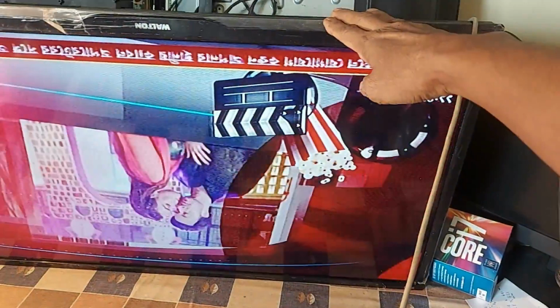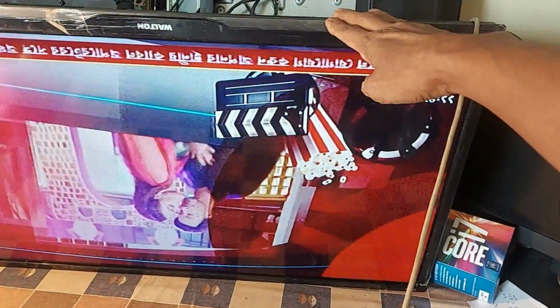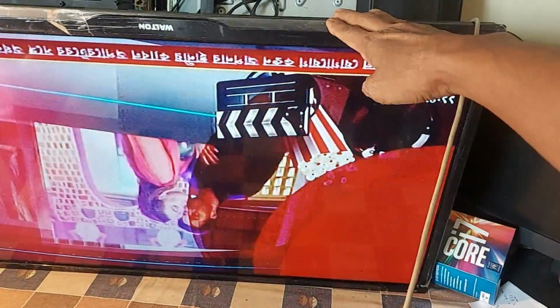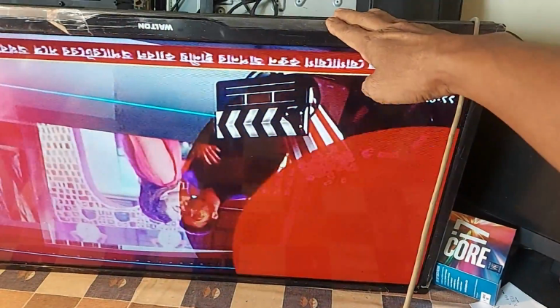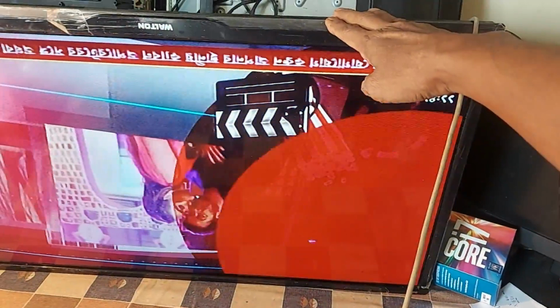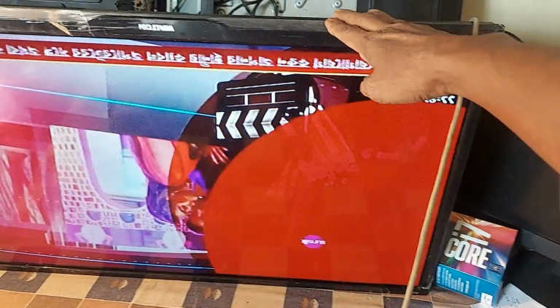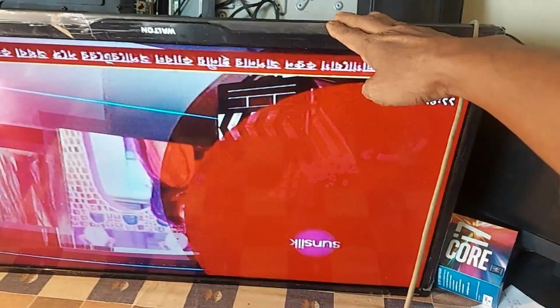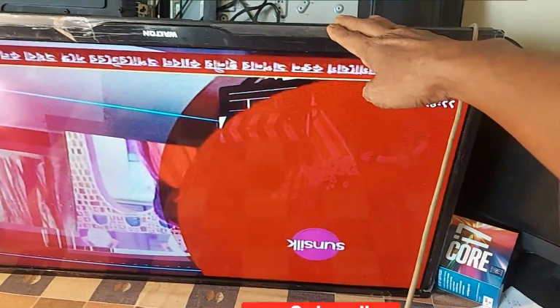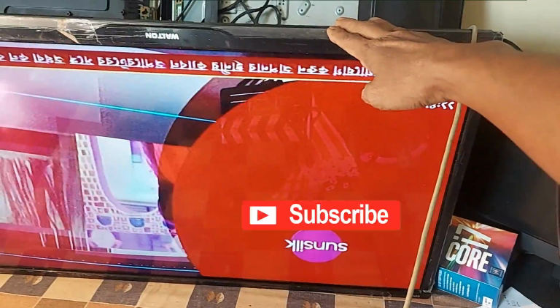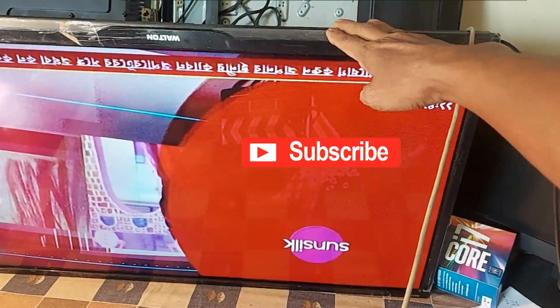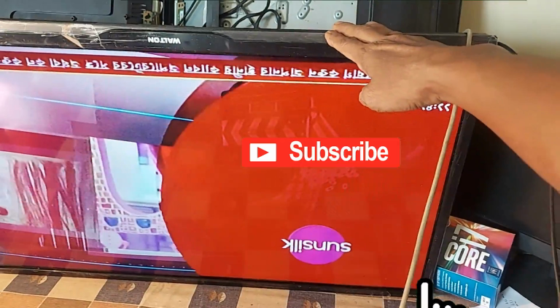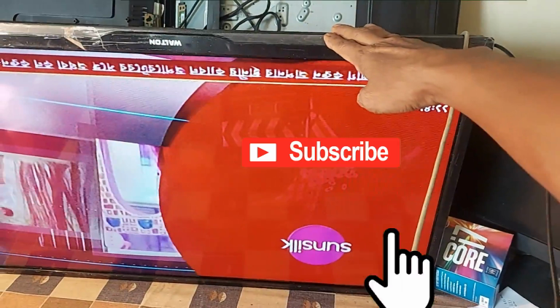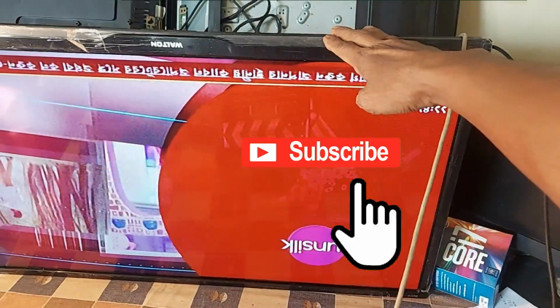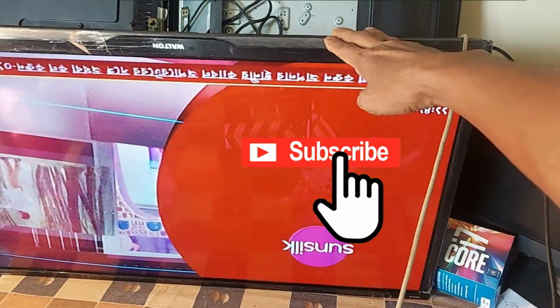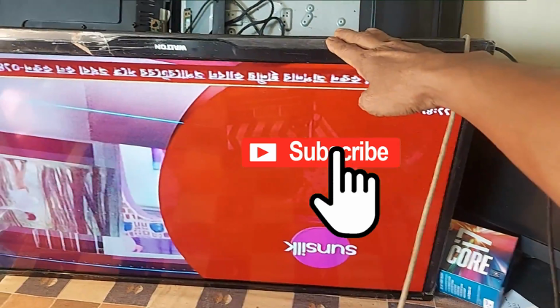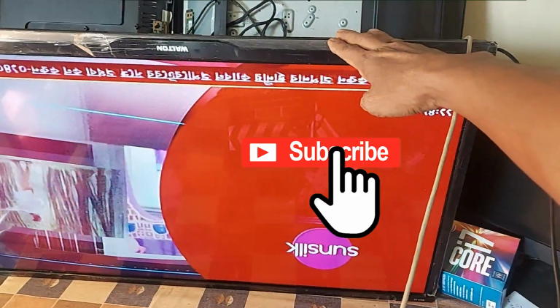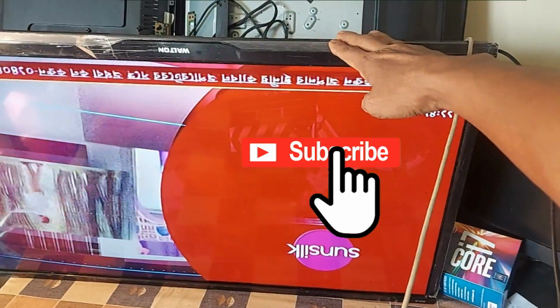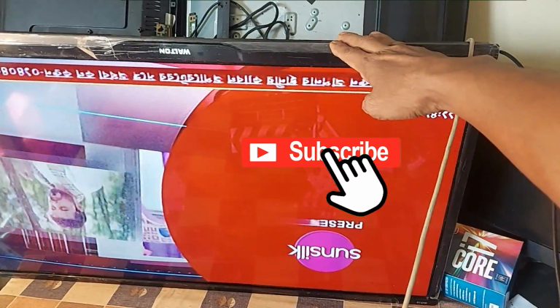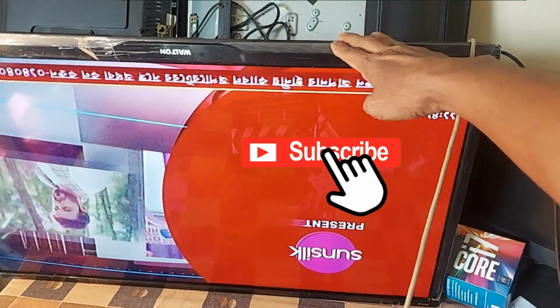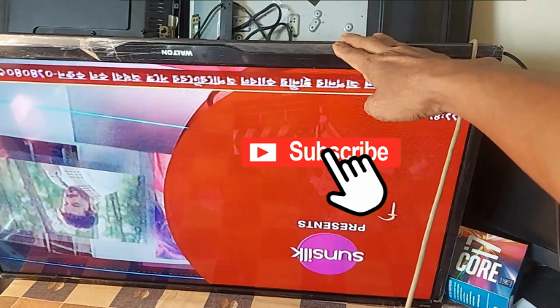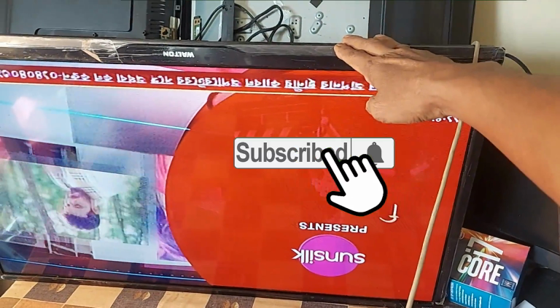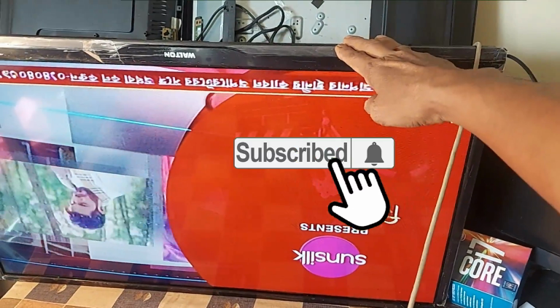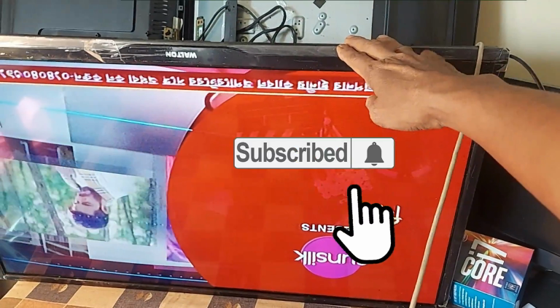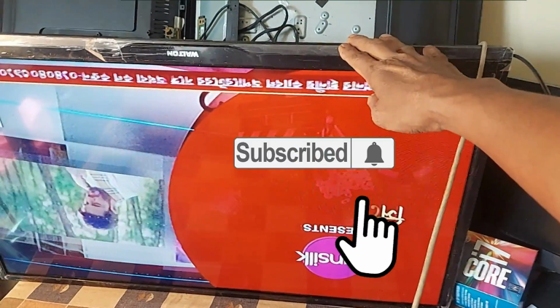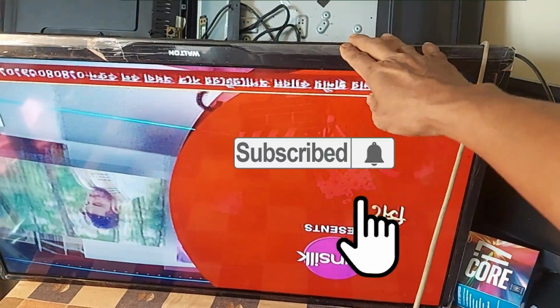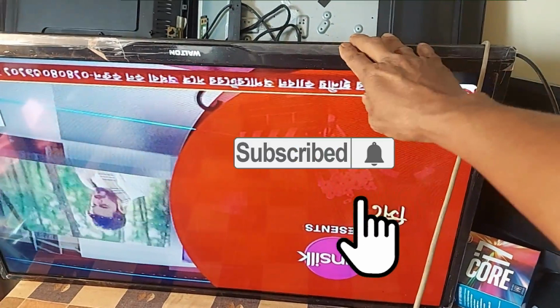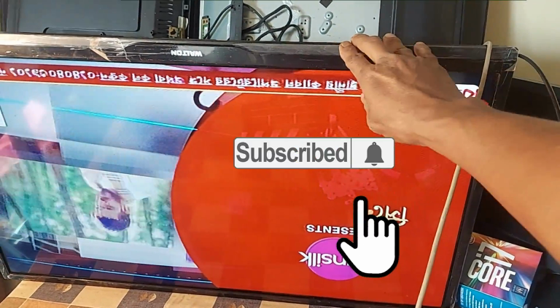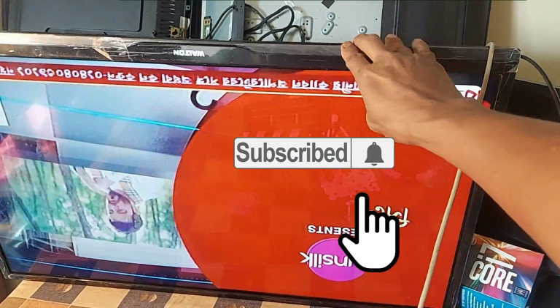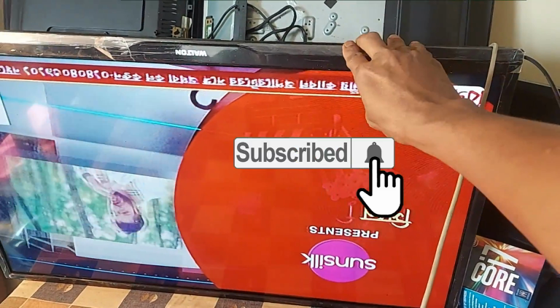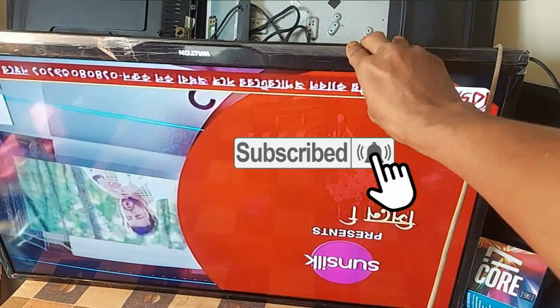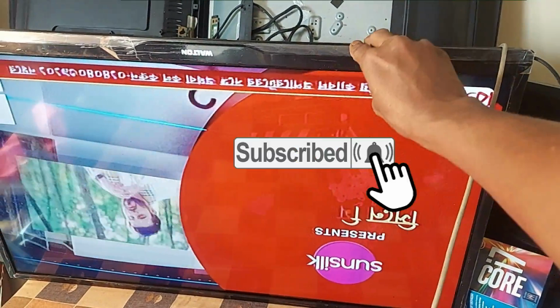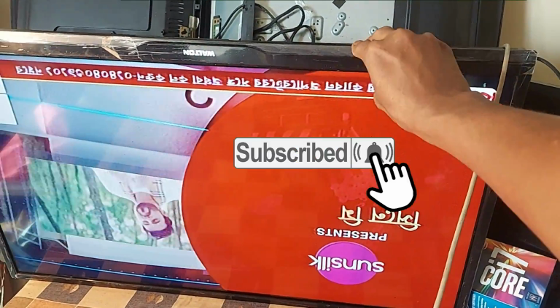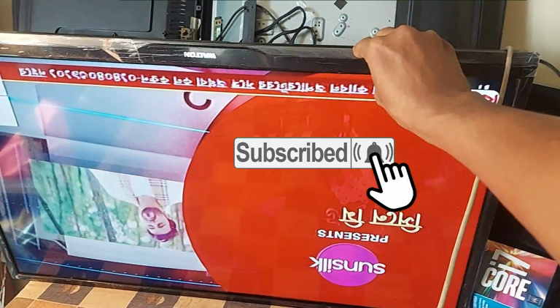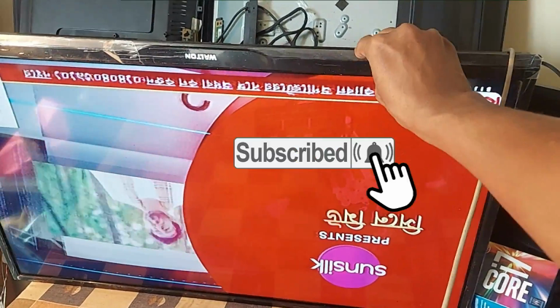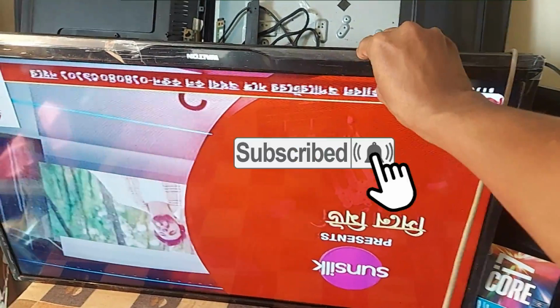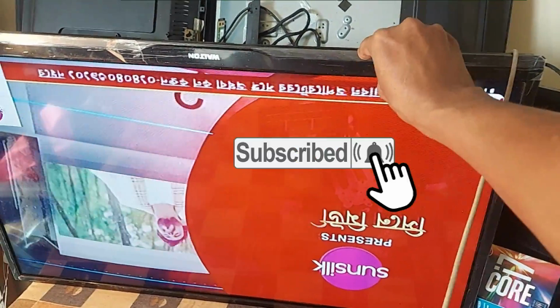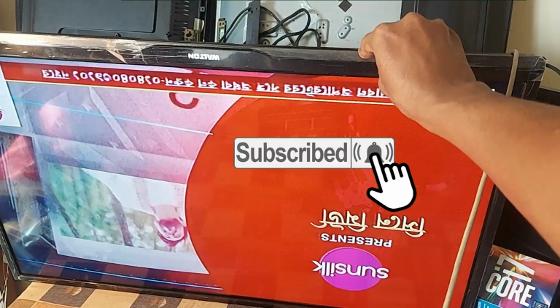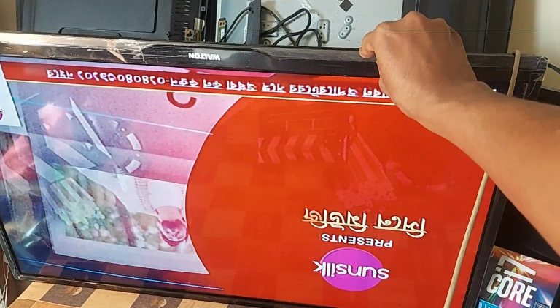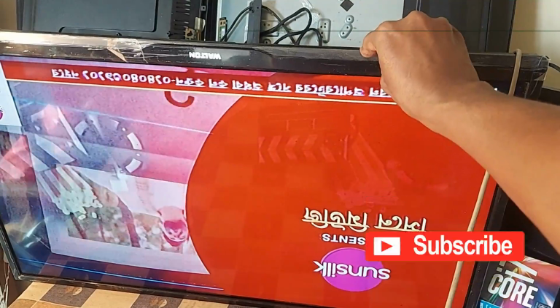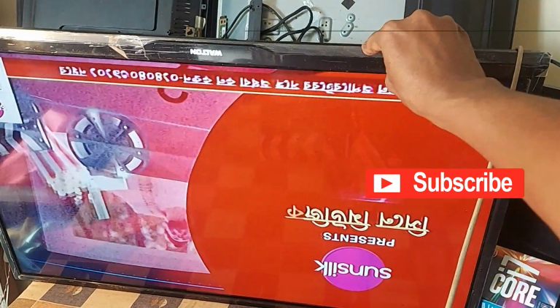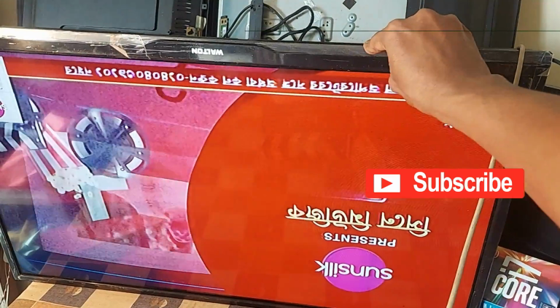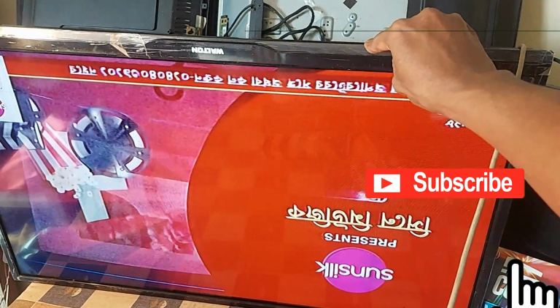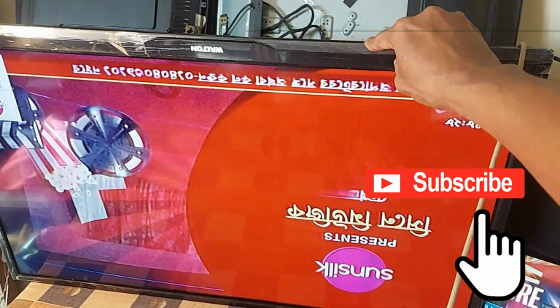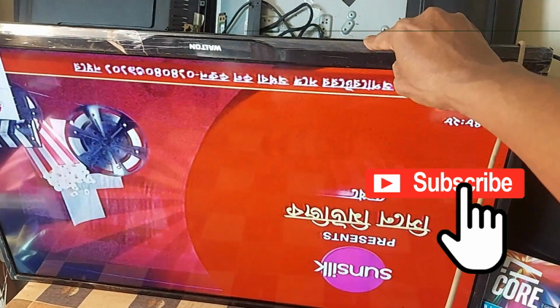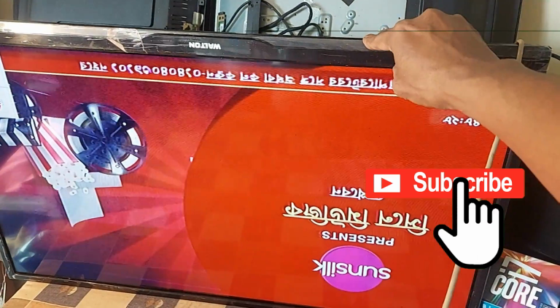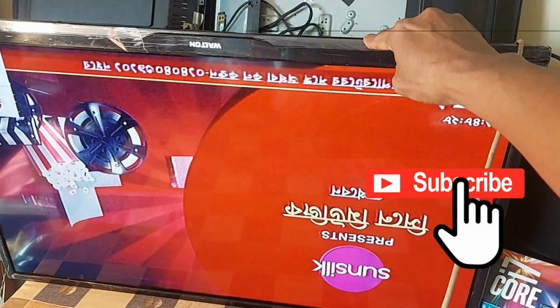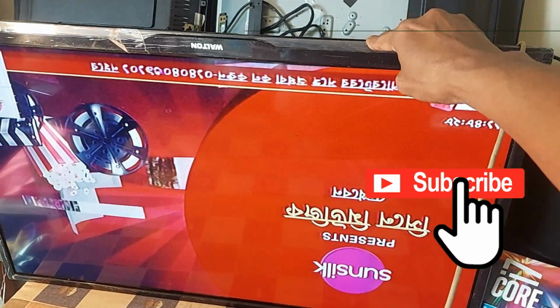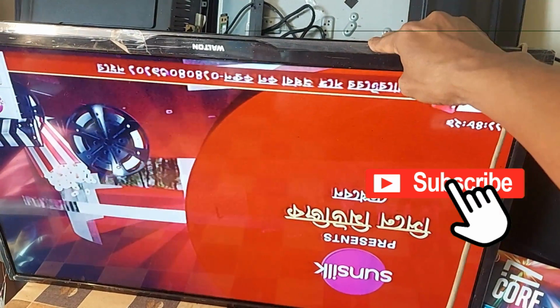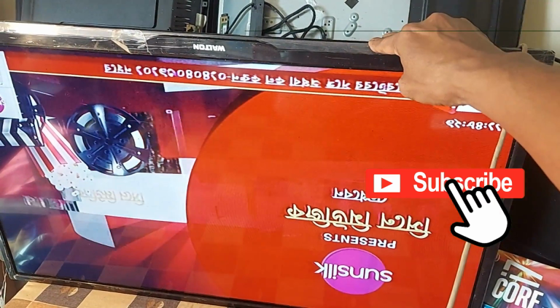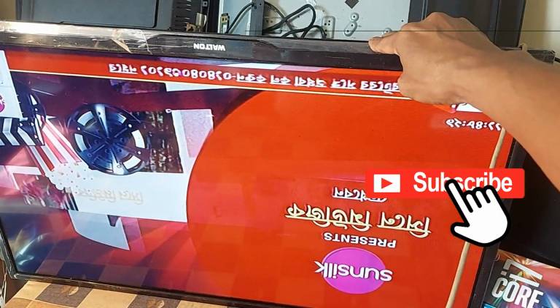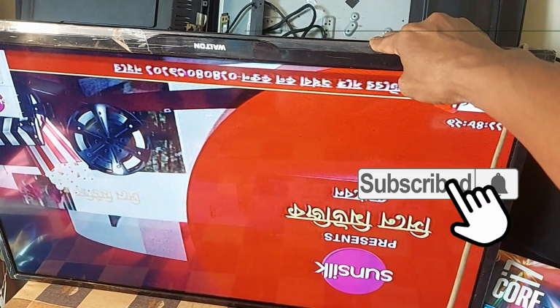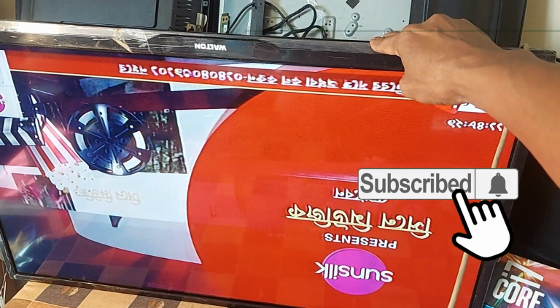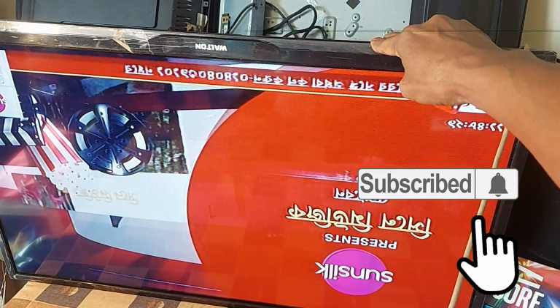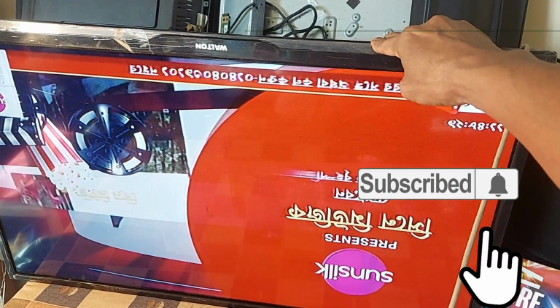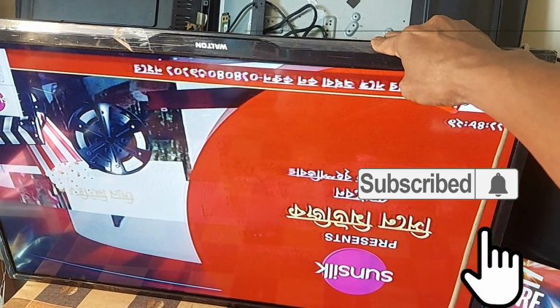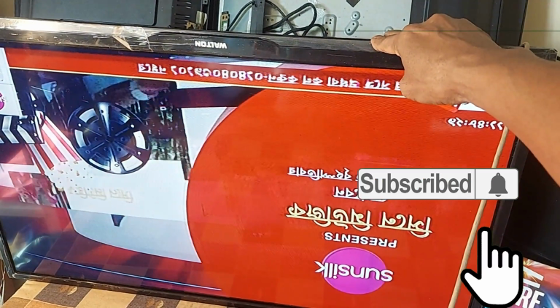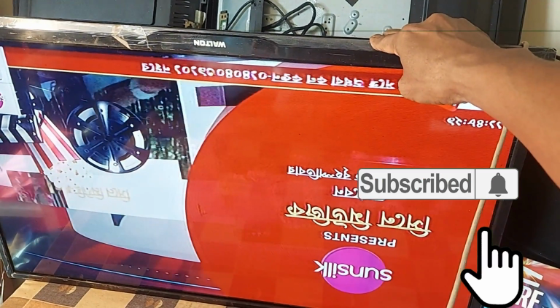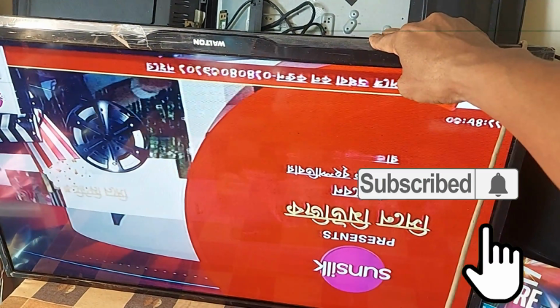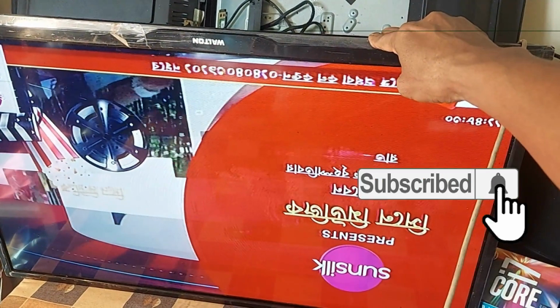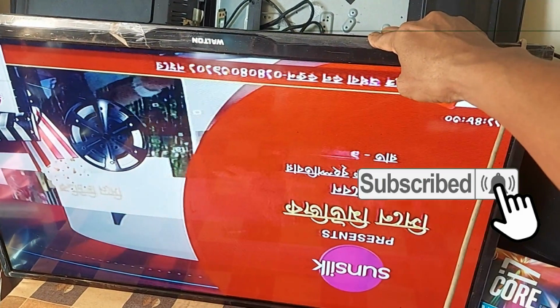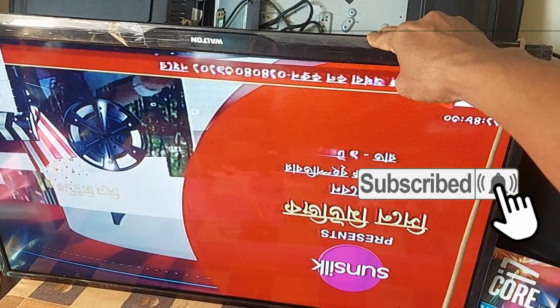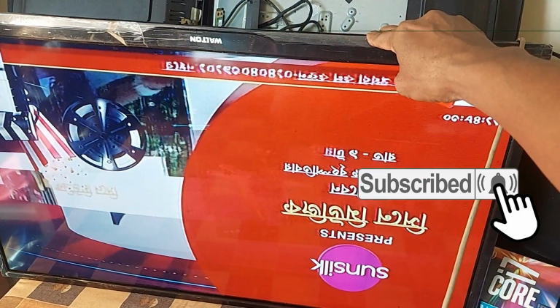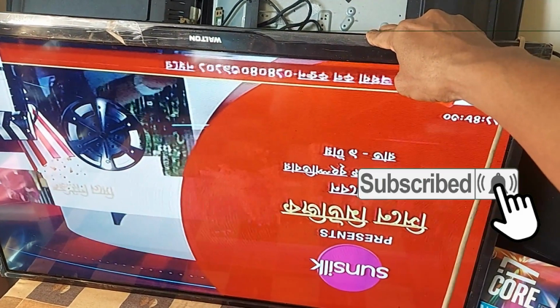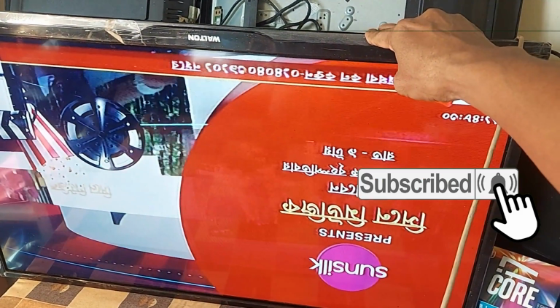Dear friends, subscribe to the channel and press the bell button to get more videos. Like, comment, and share please. Thank you so much.